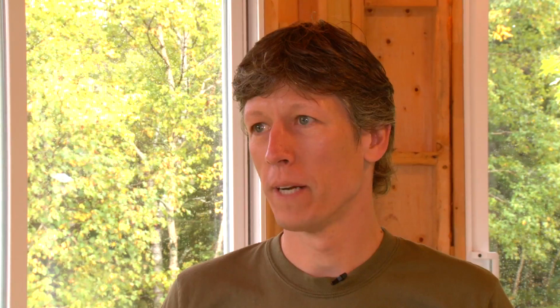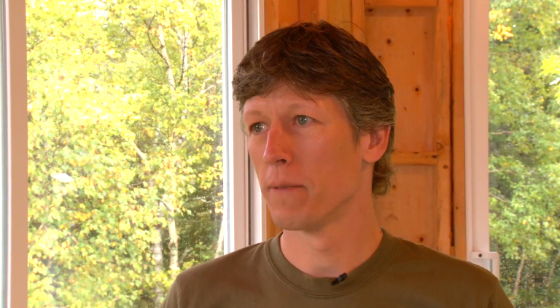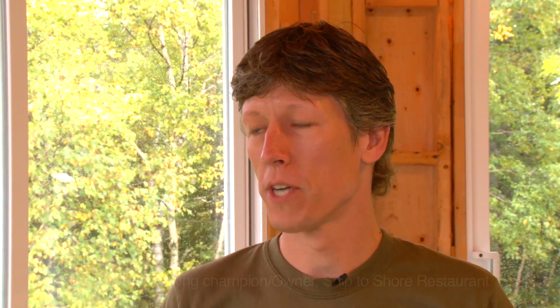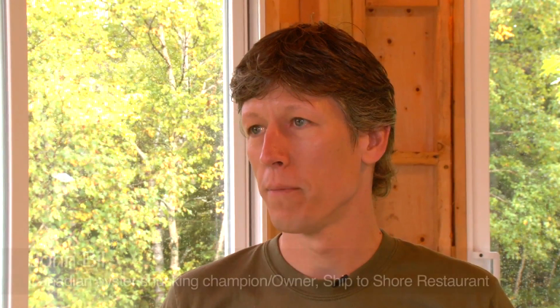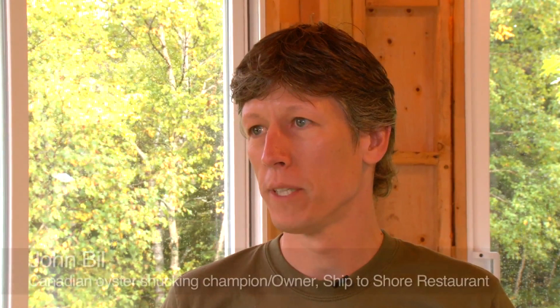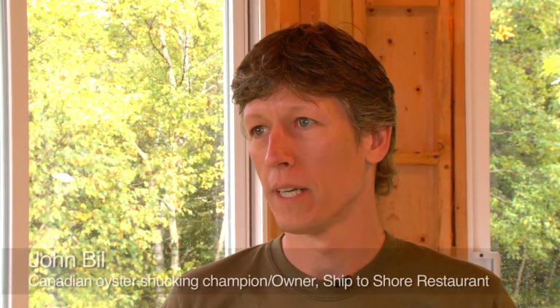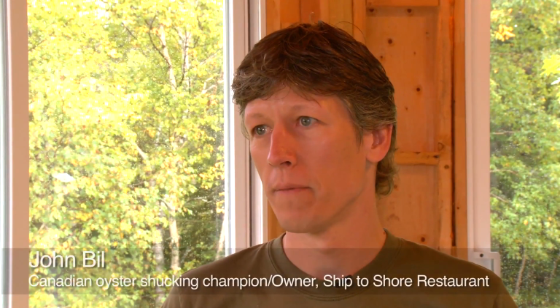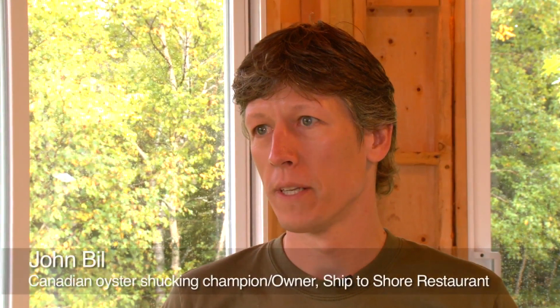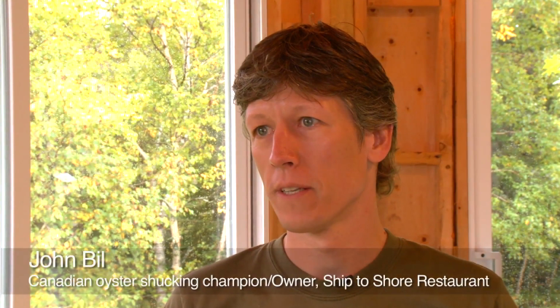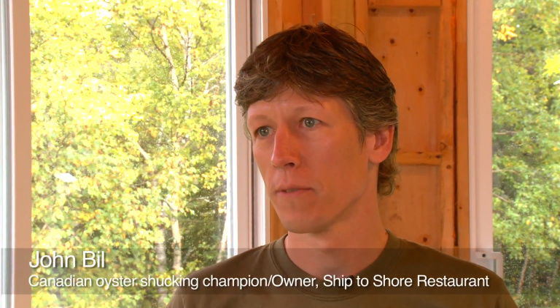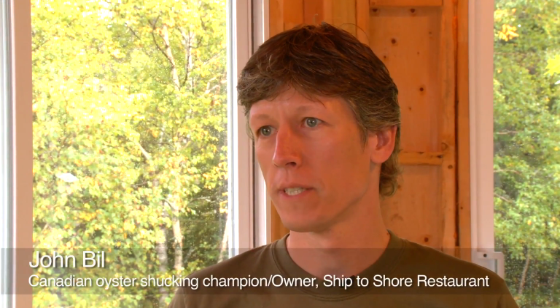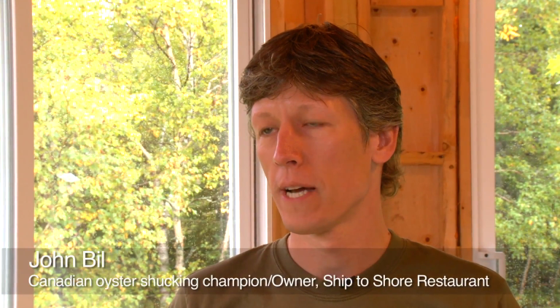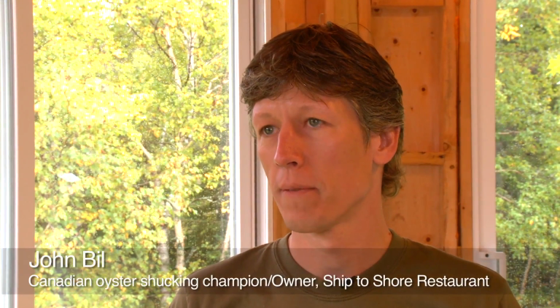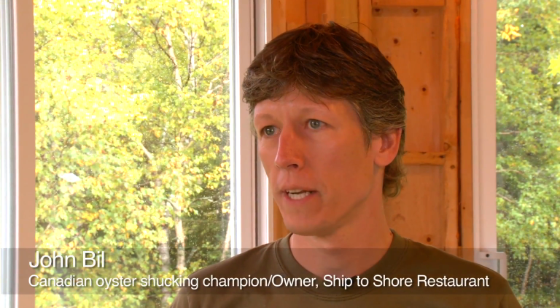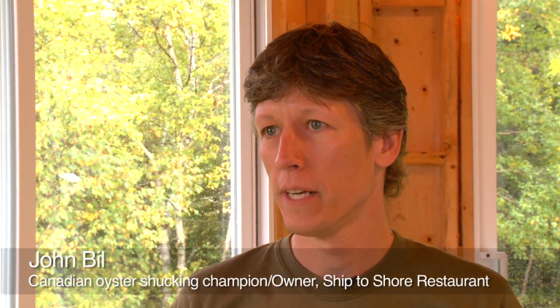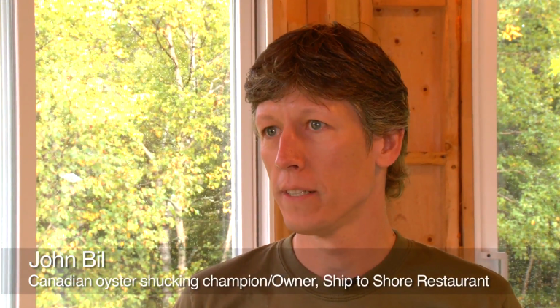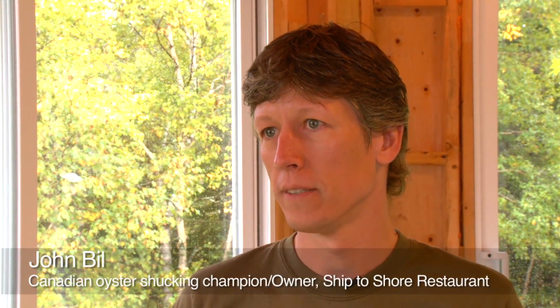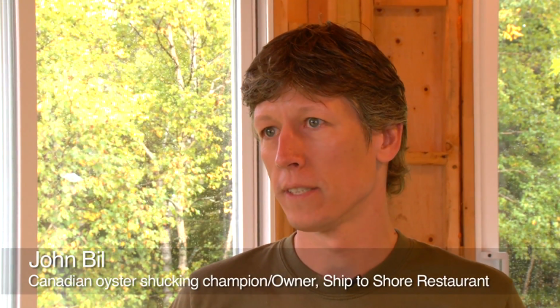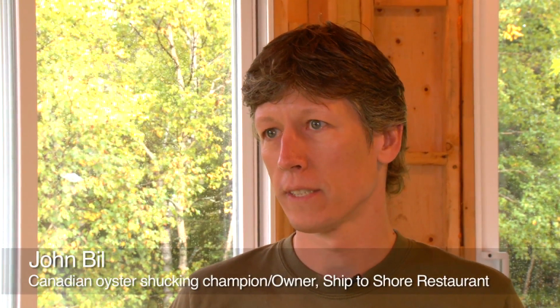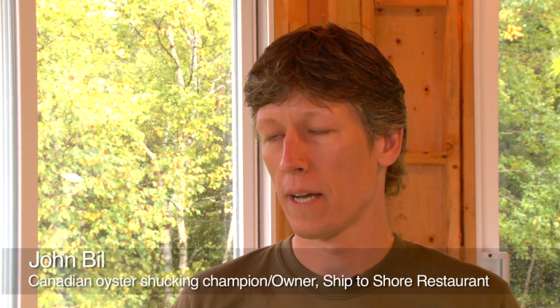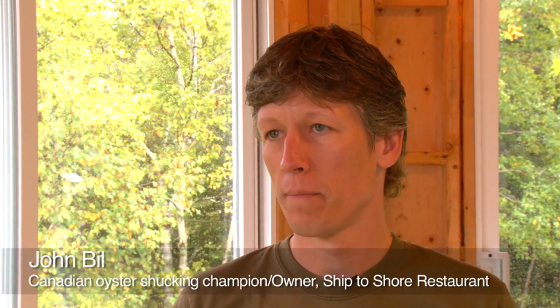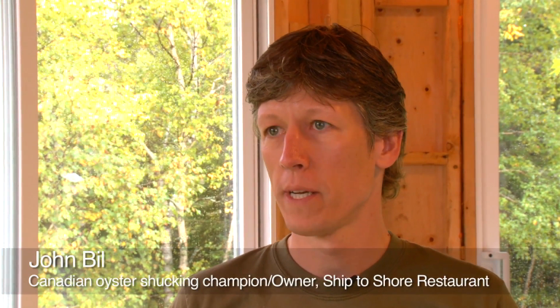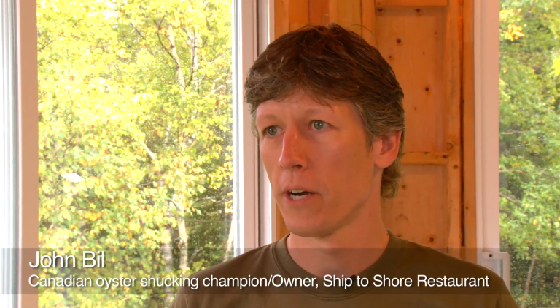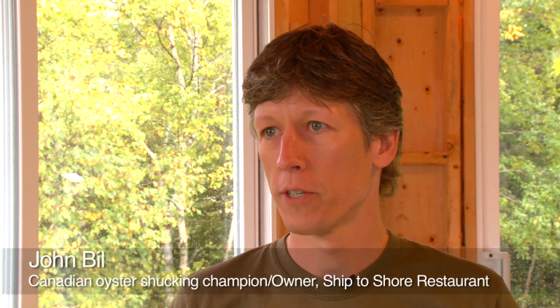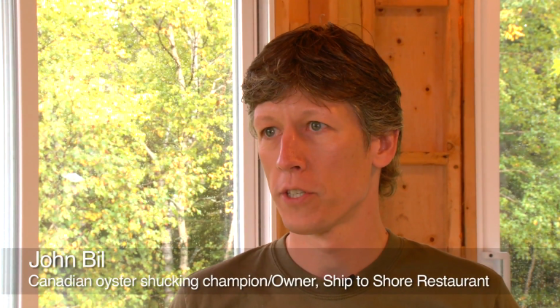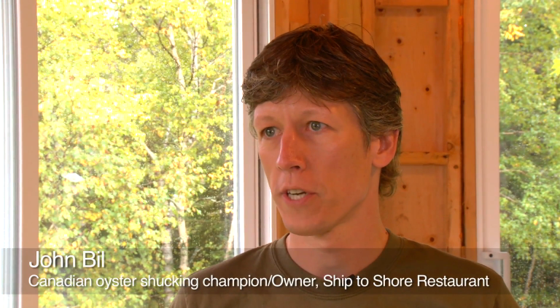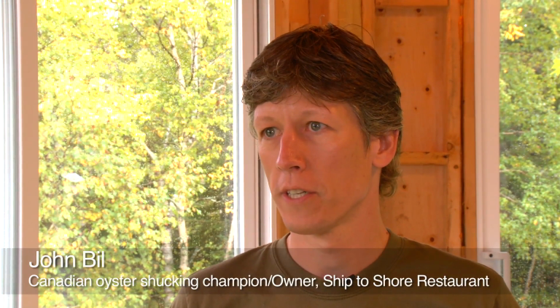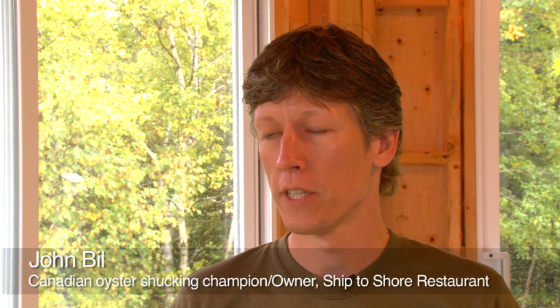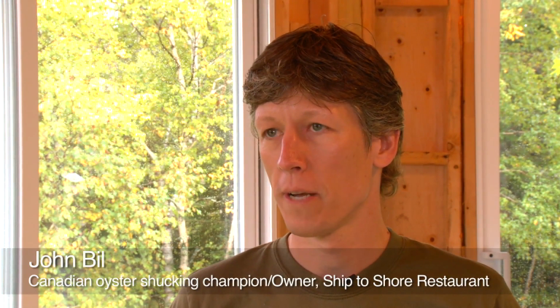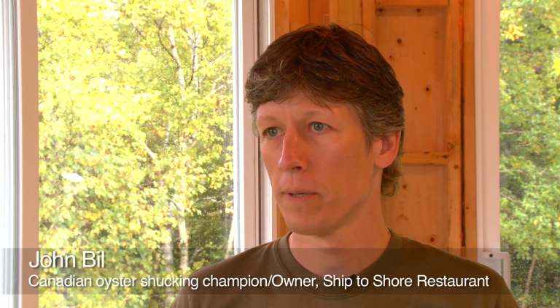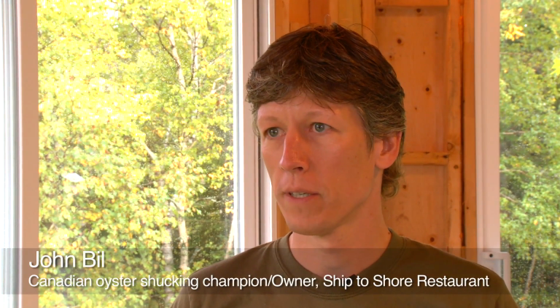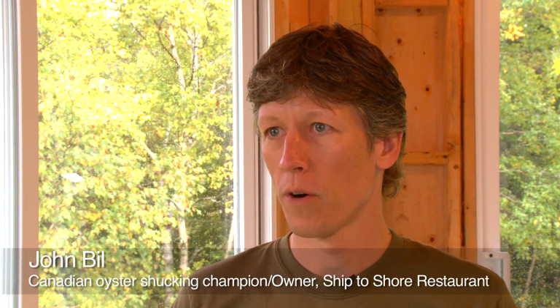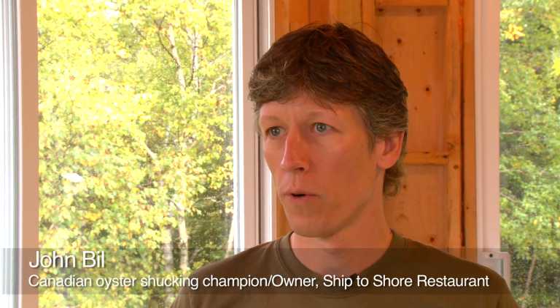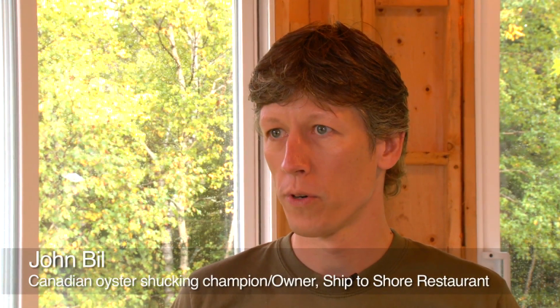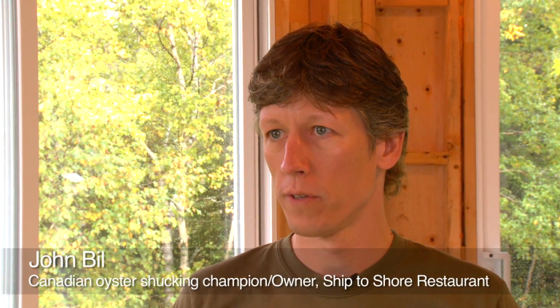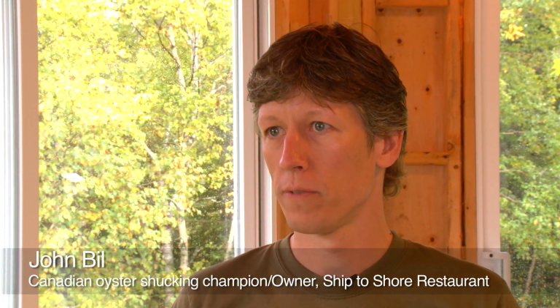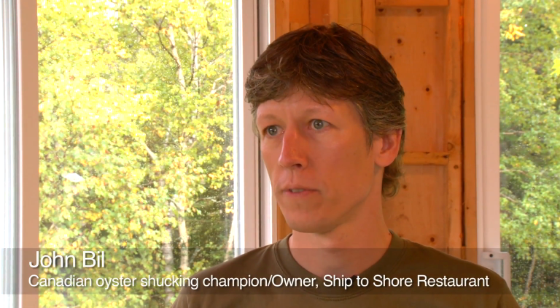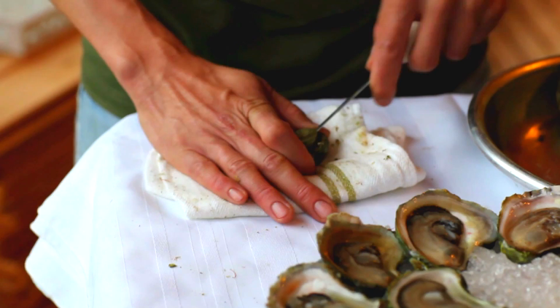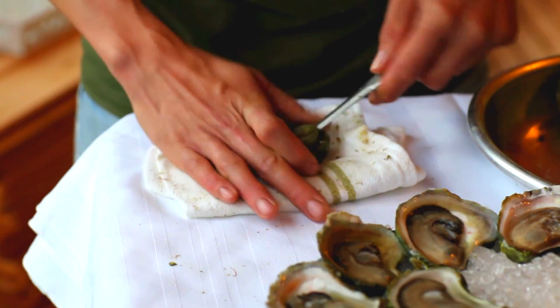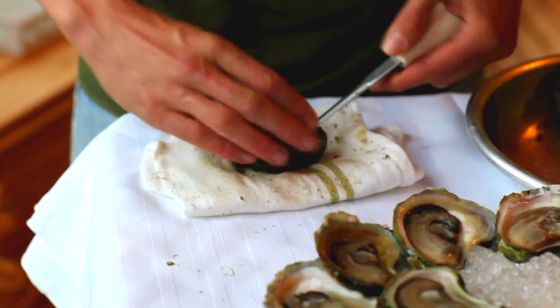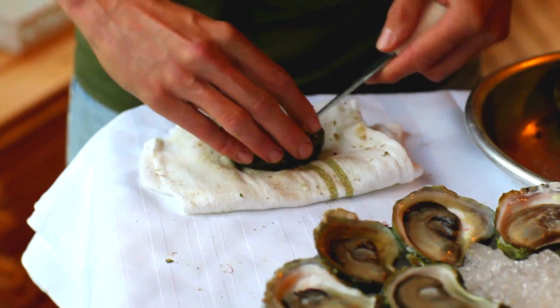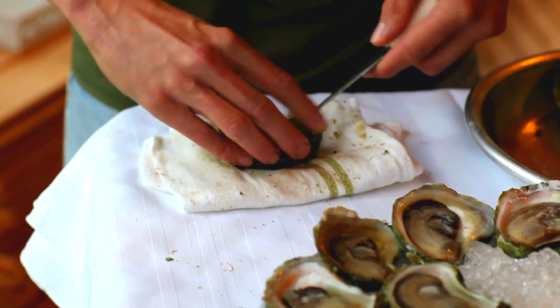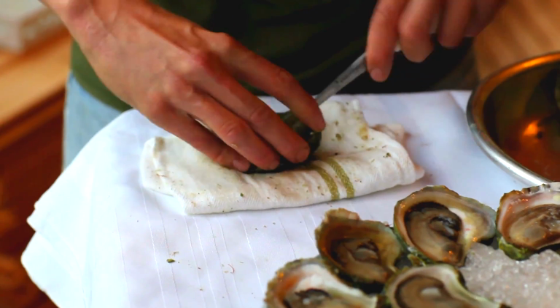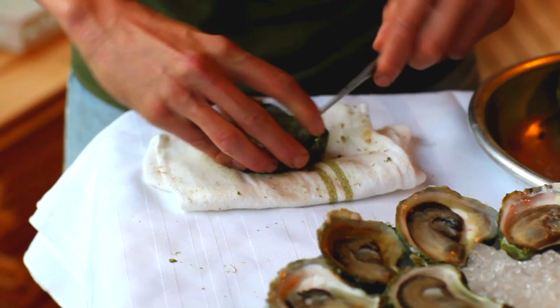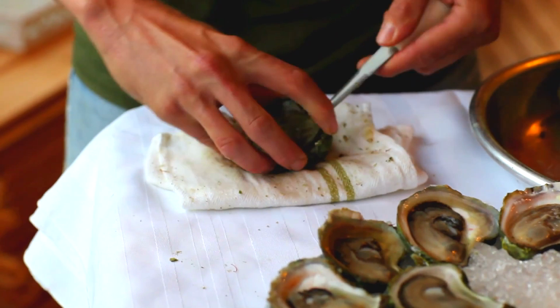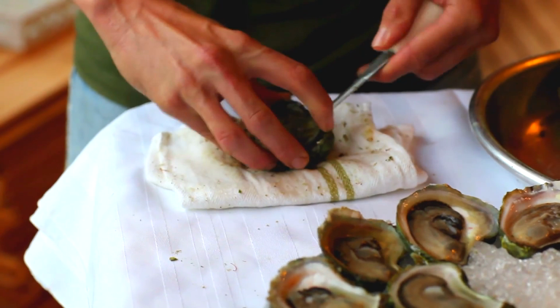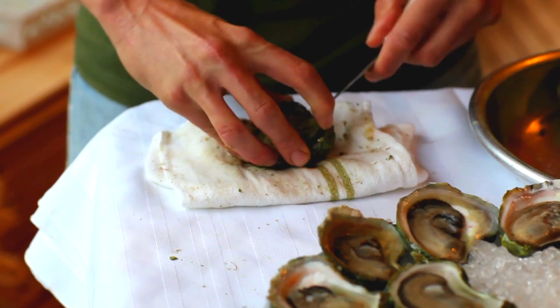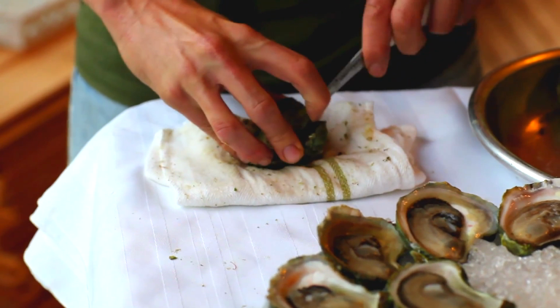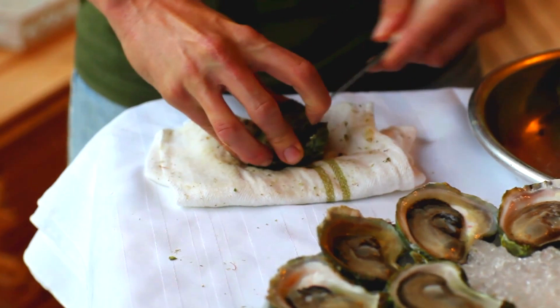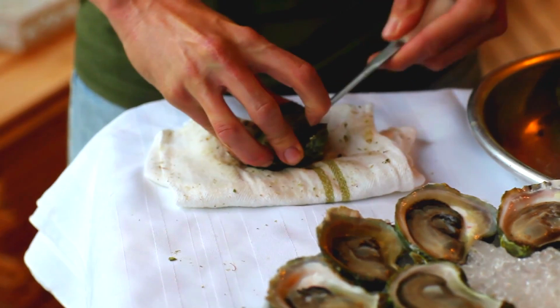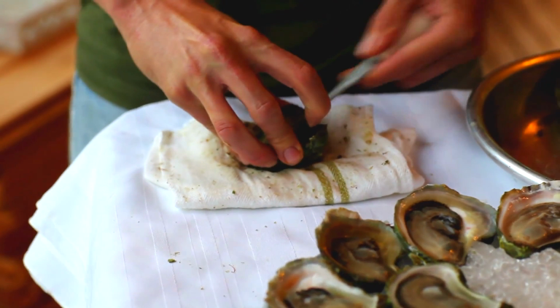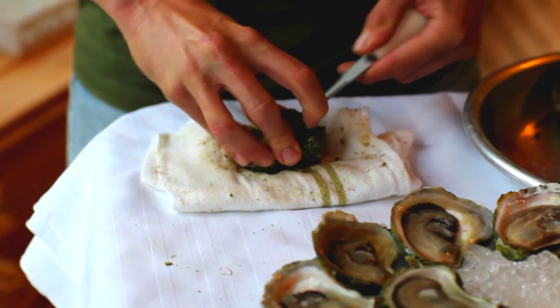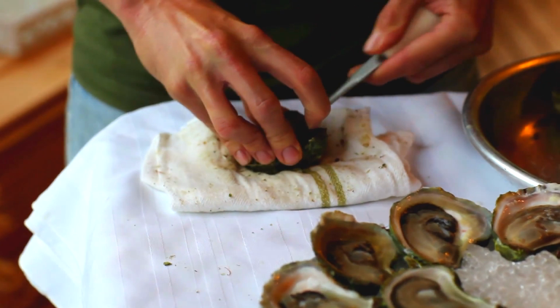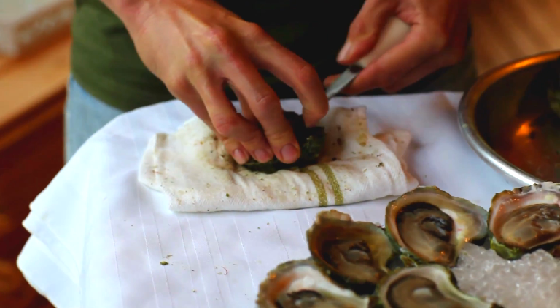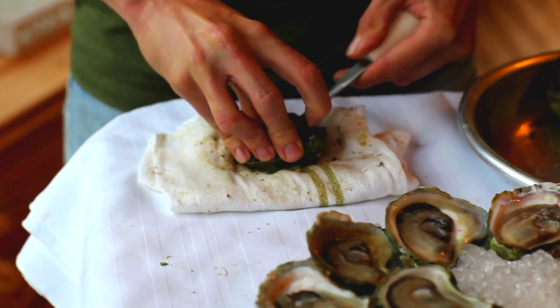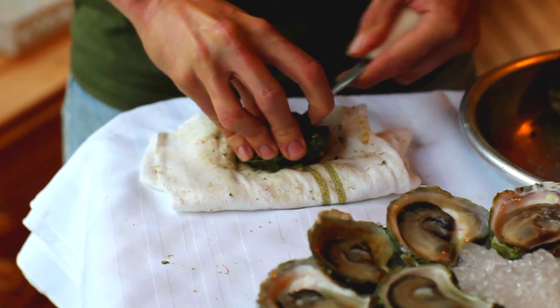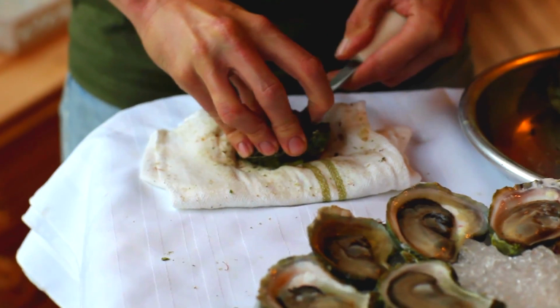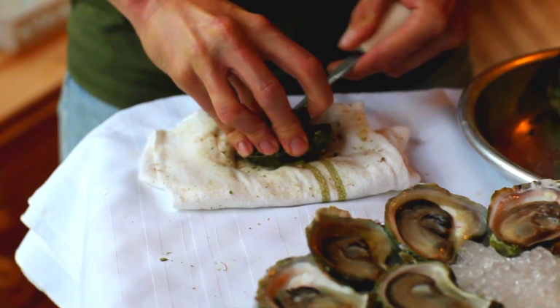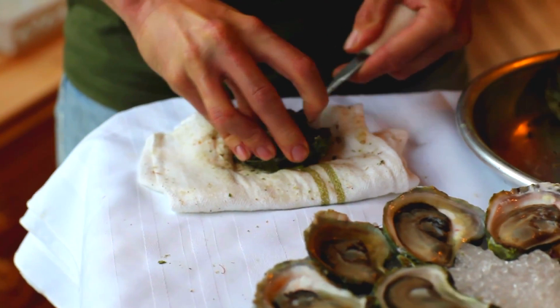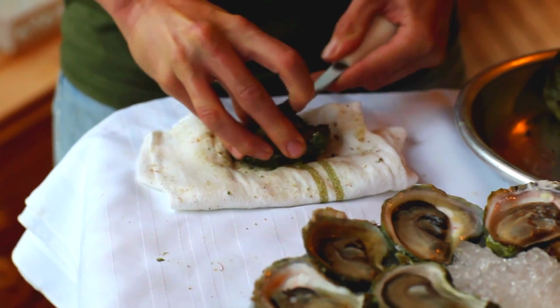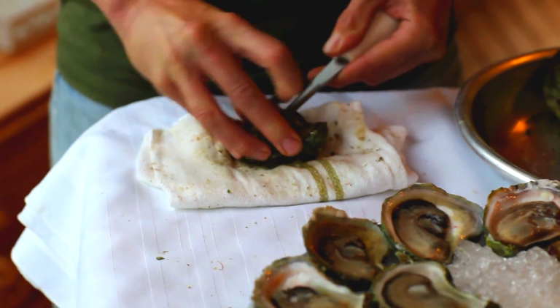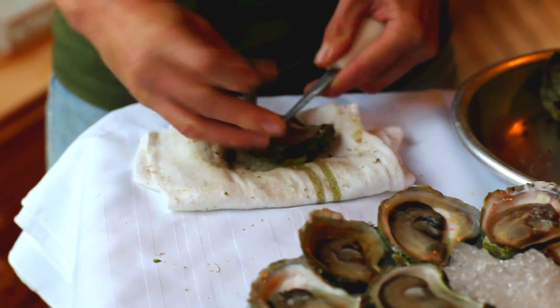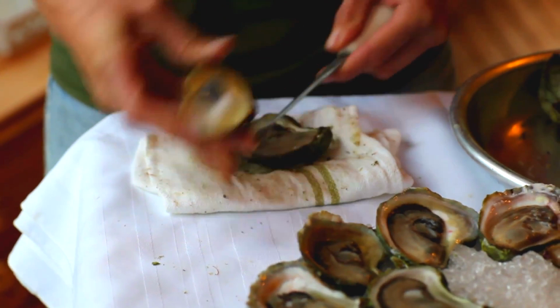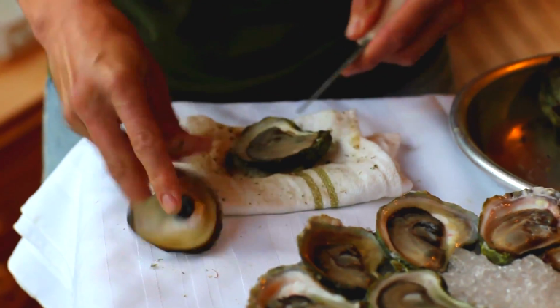My name is John Bill and I'm the three-time Canadian and six-time PEI Oyster Shucking Champion, co-owner of Ship to Shore restaurant in Darnley. I can shuck 14 oysters in a minute.